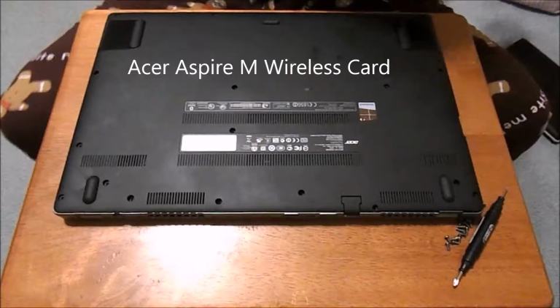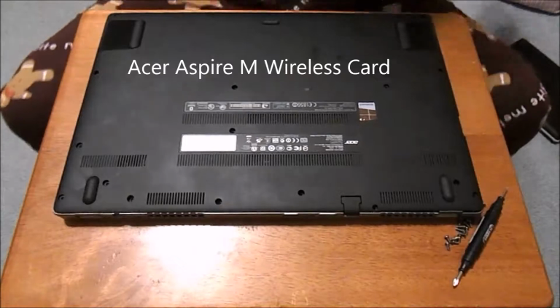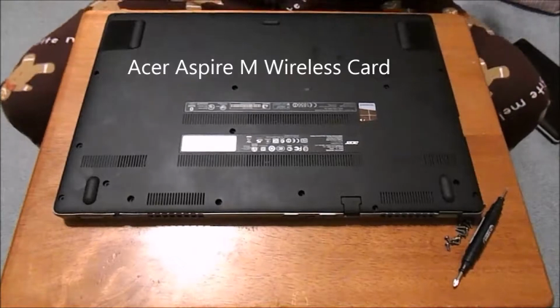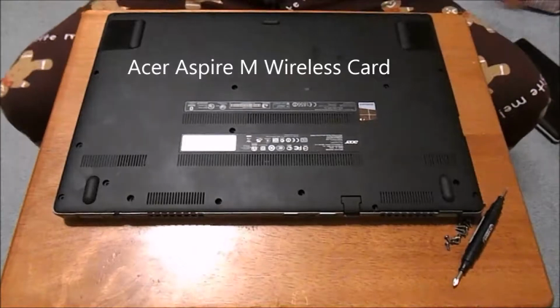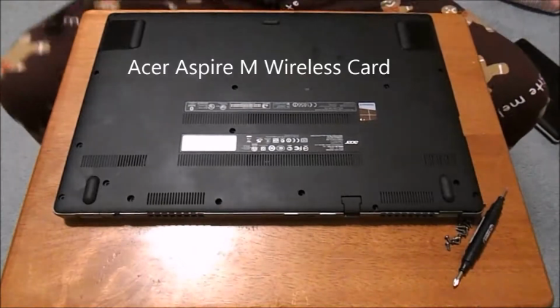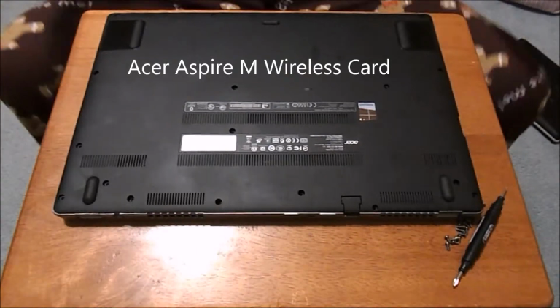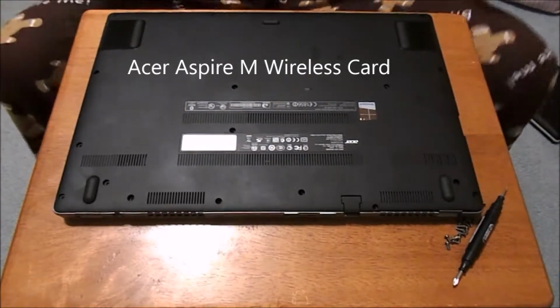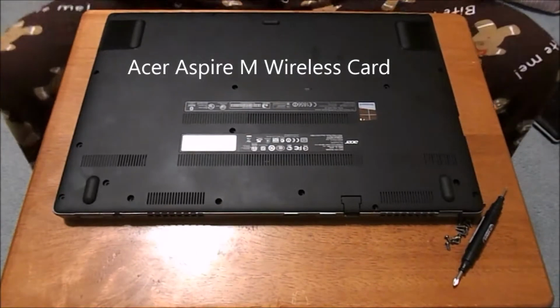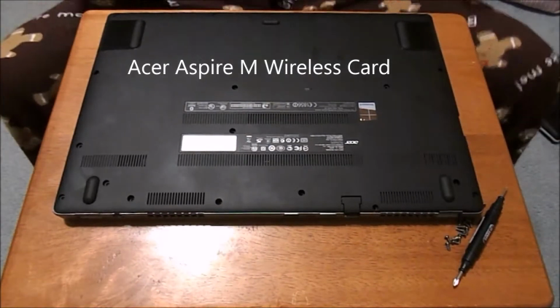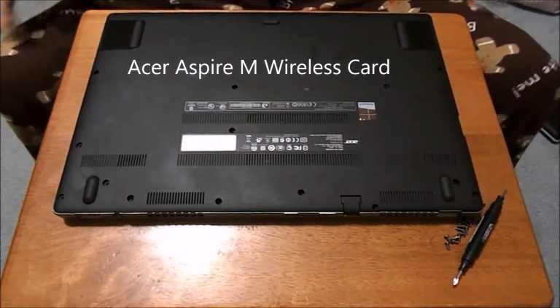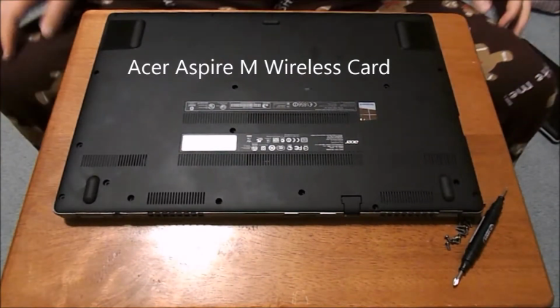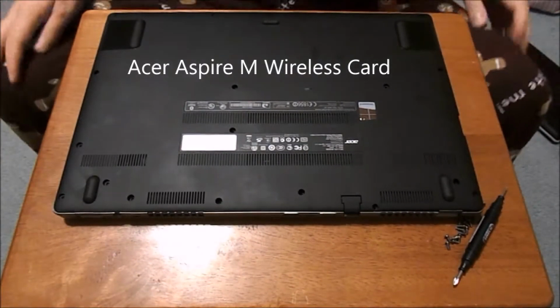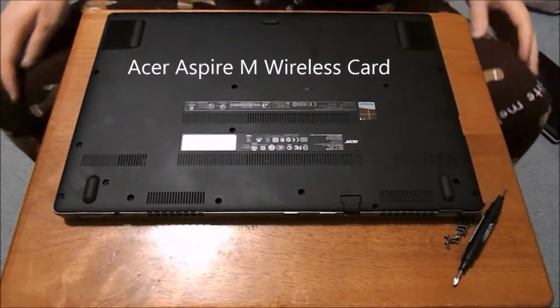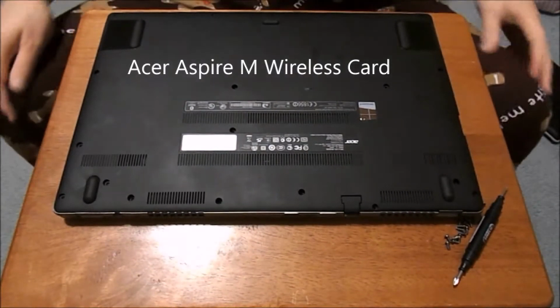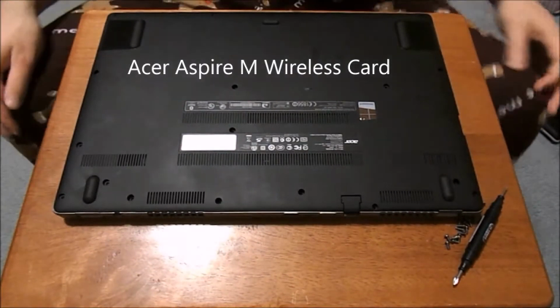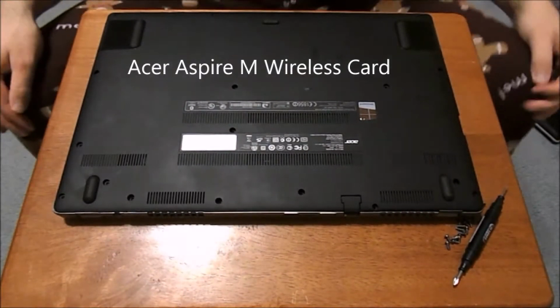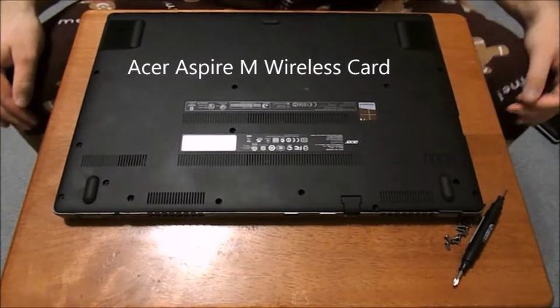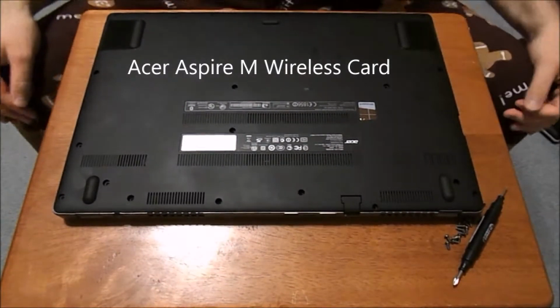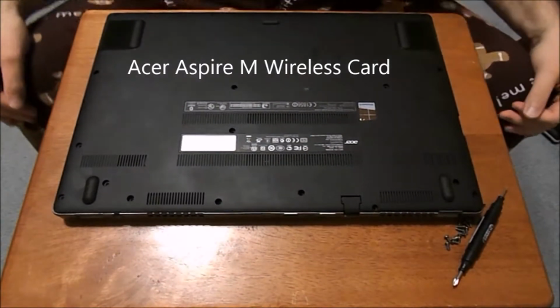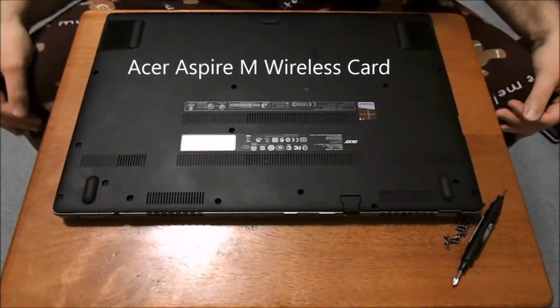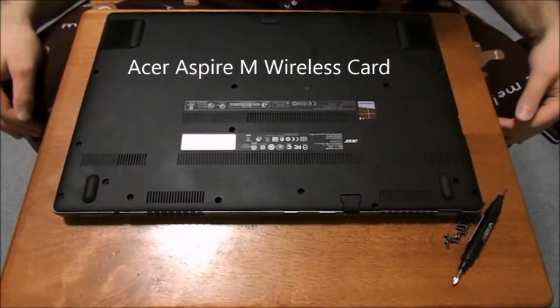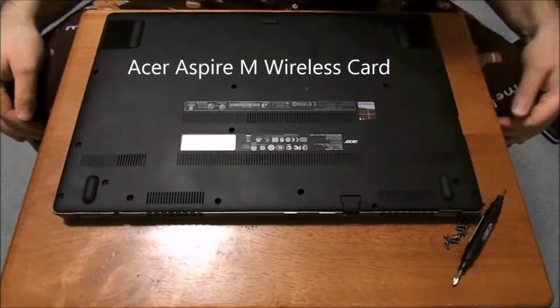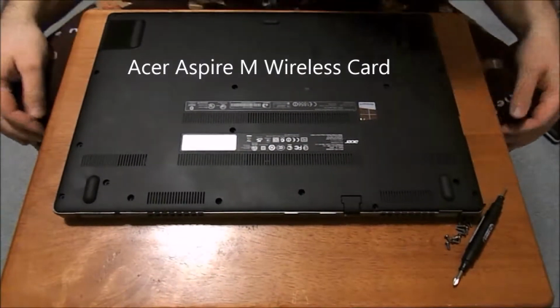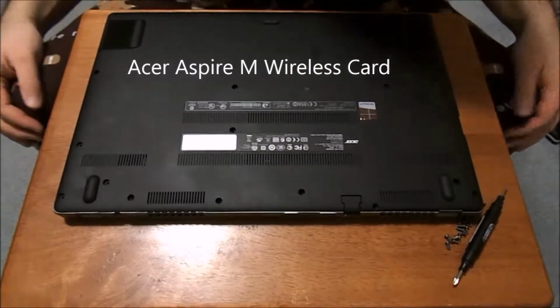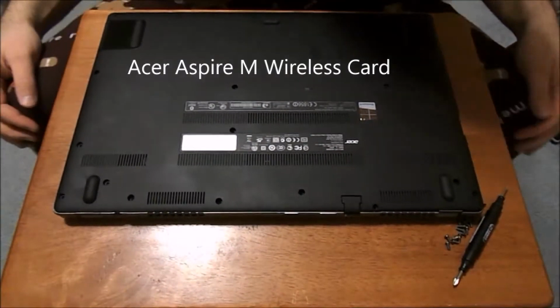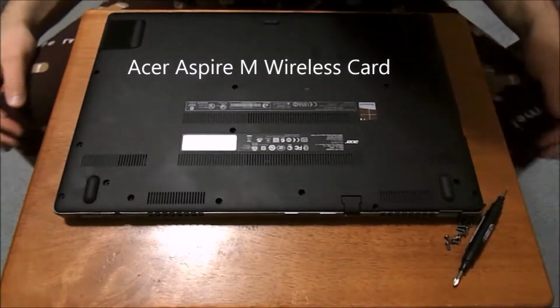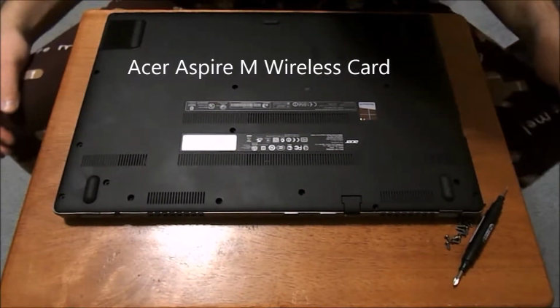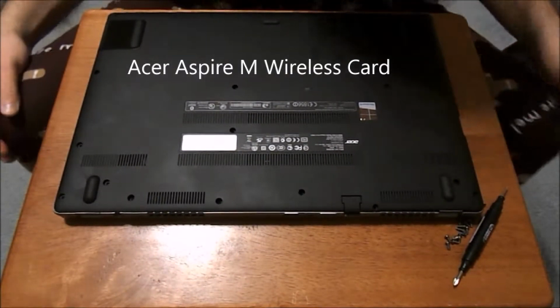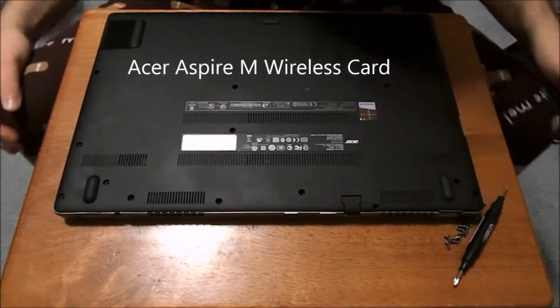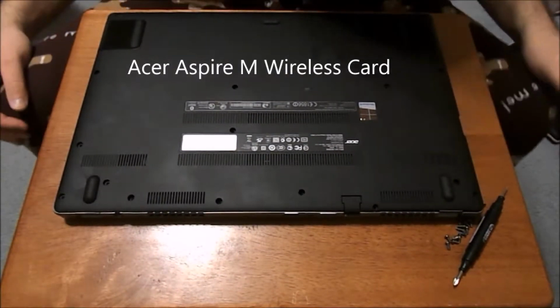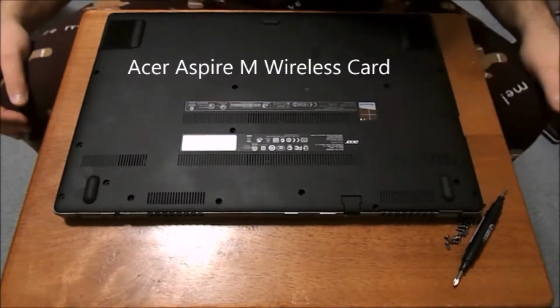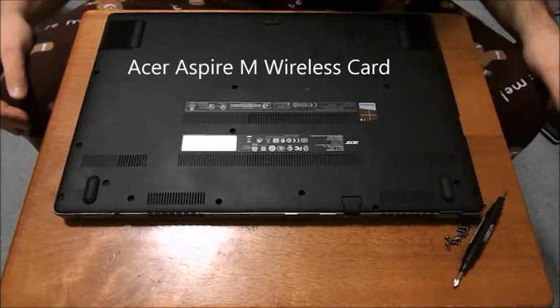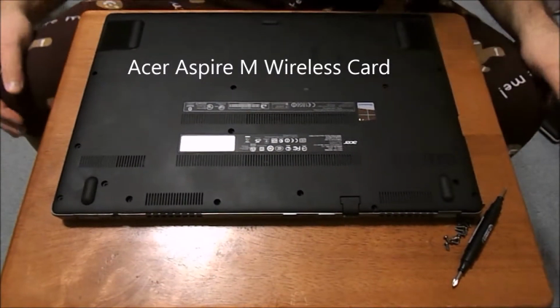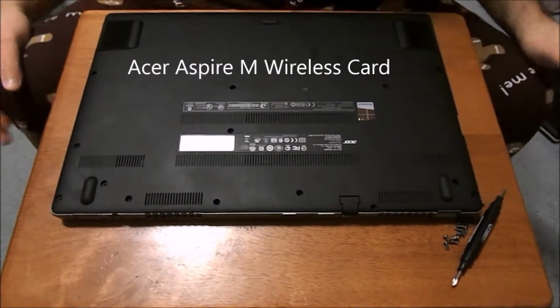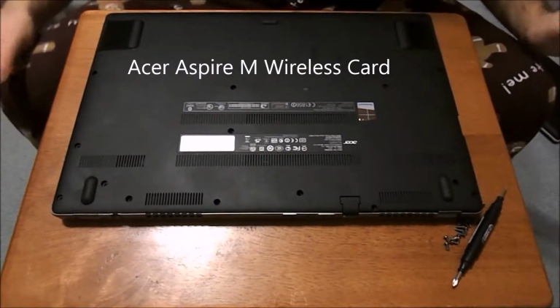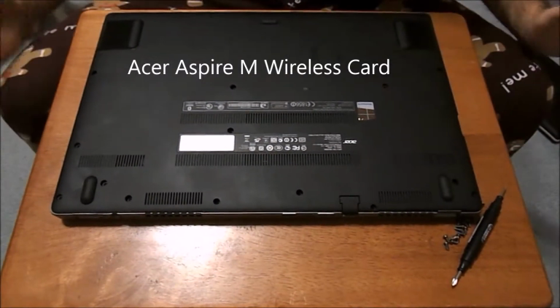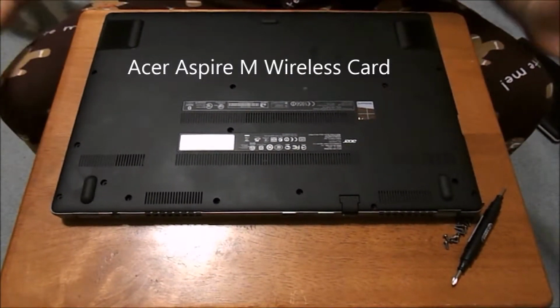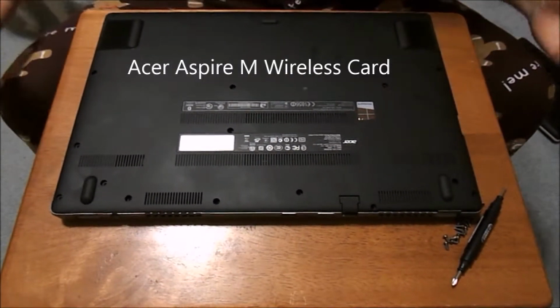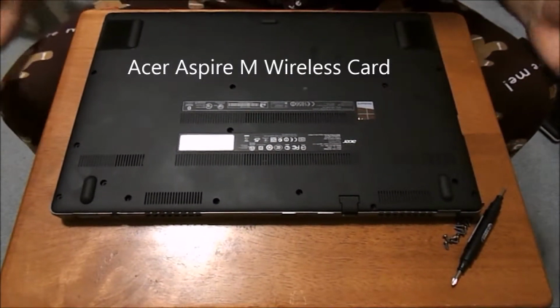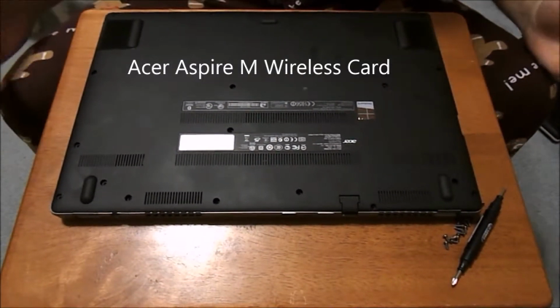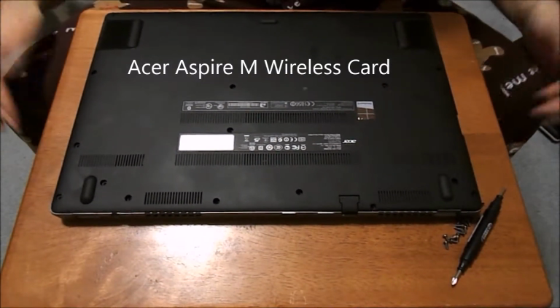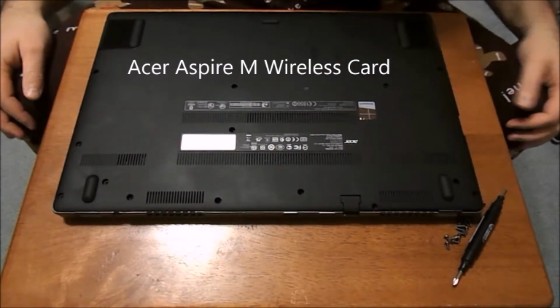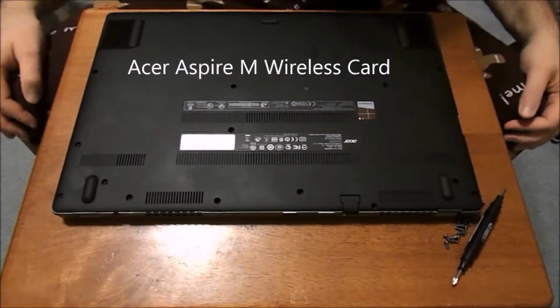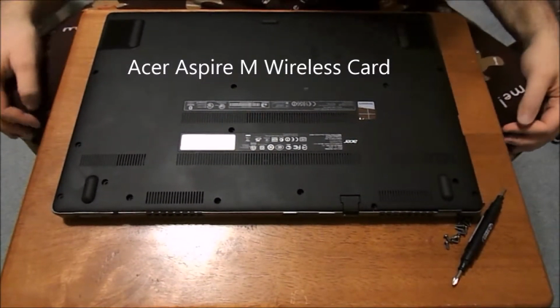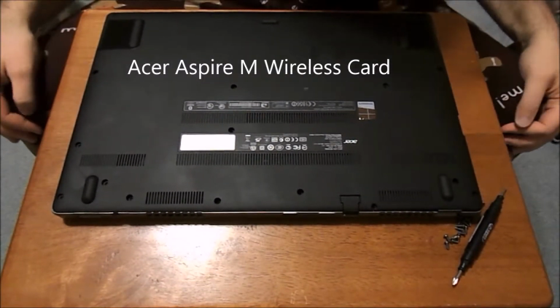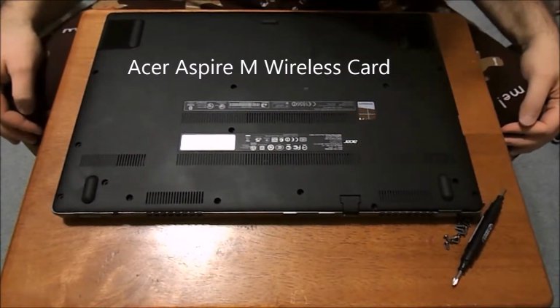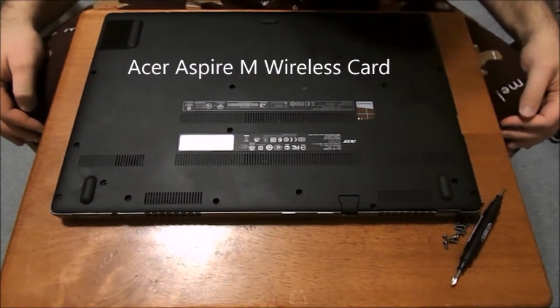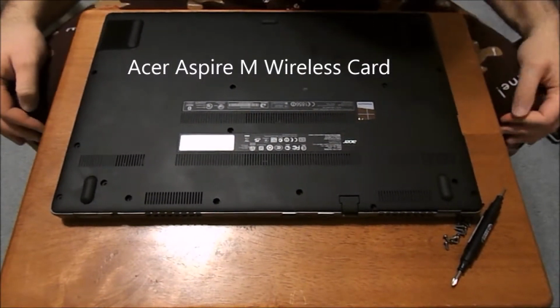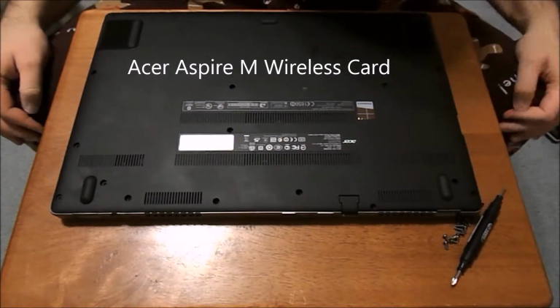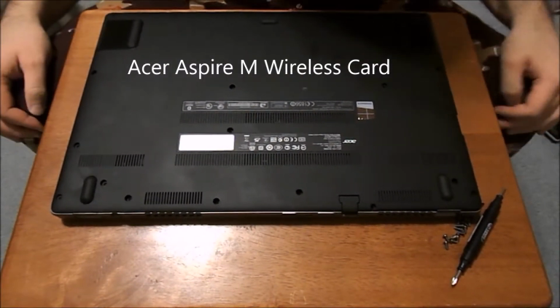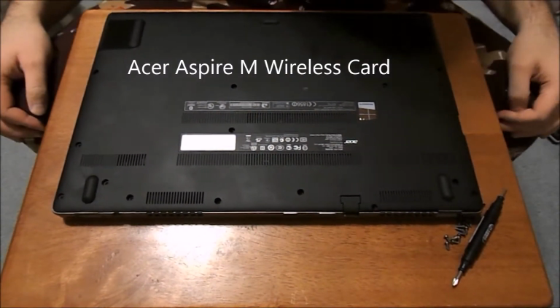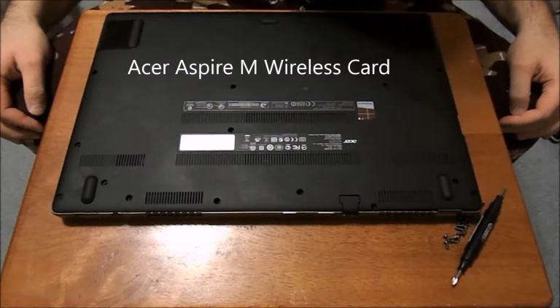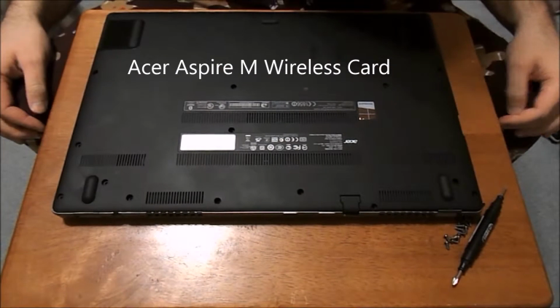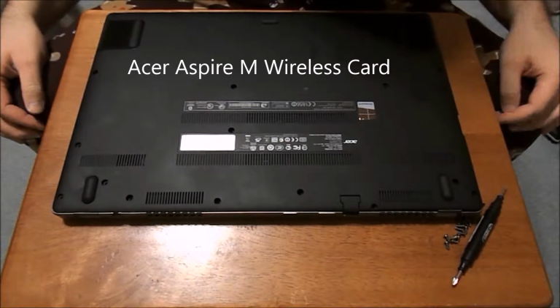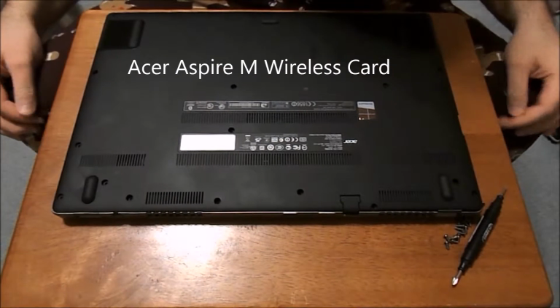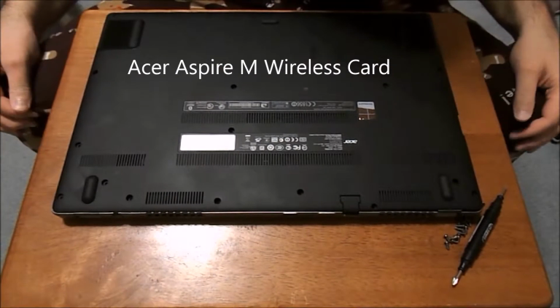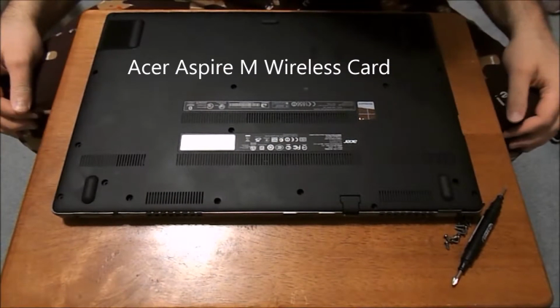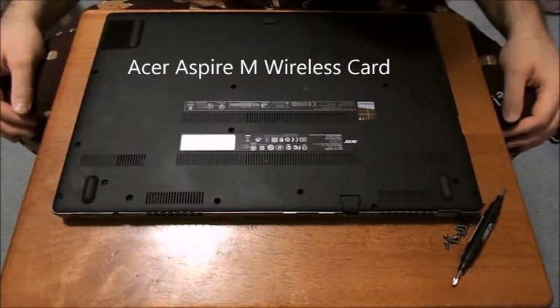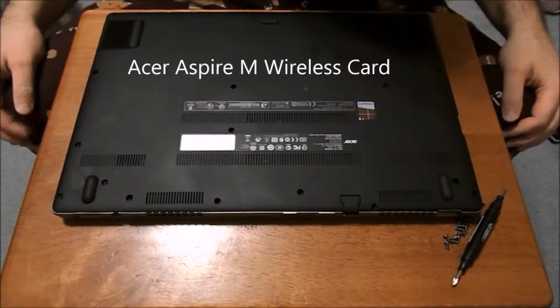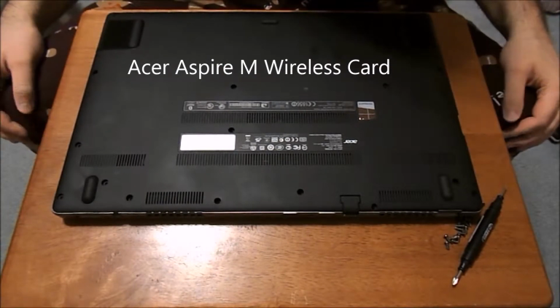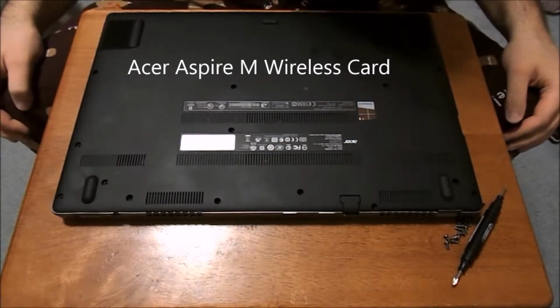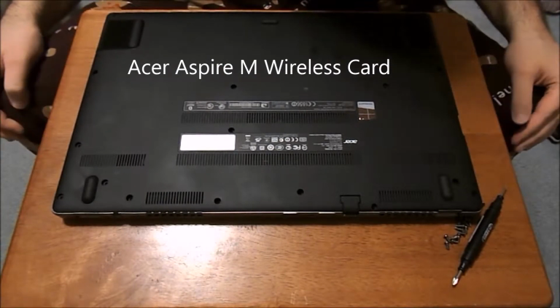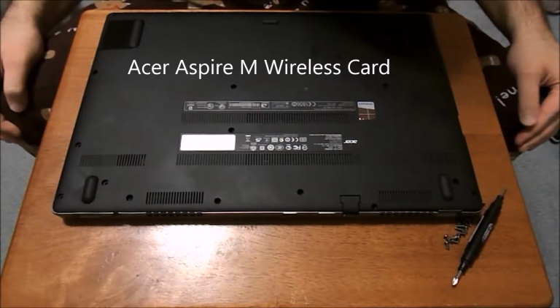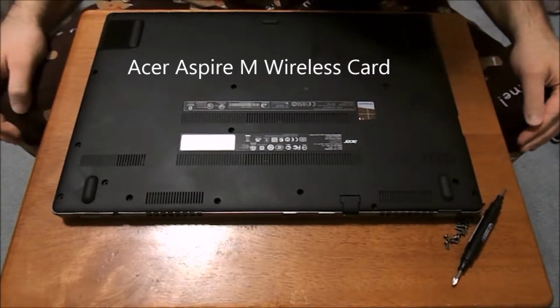This is going to be a video on how to change out your wireless card if you need to on your Acer Aspire M laptop.